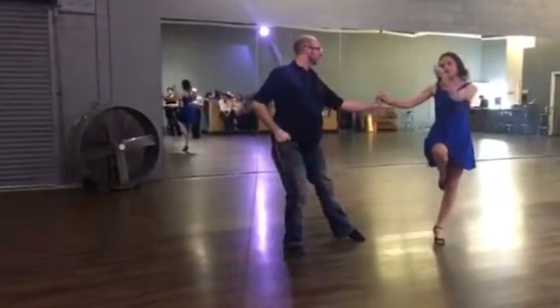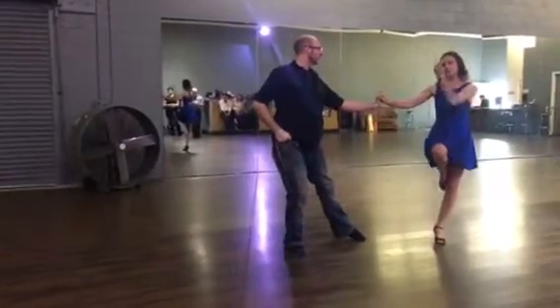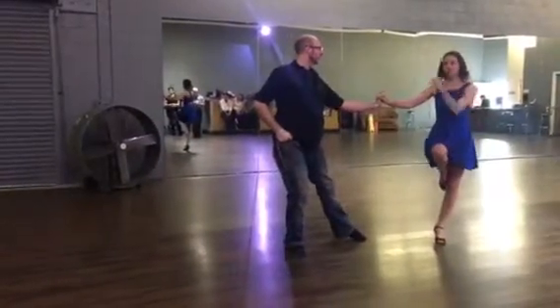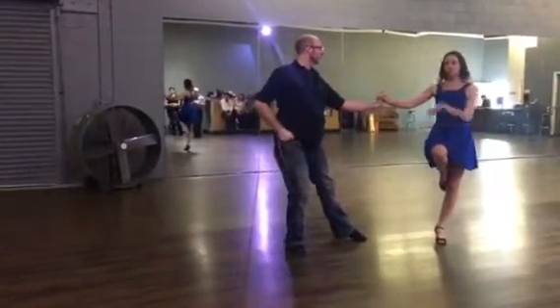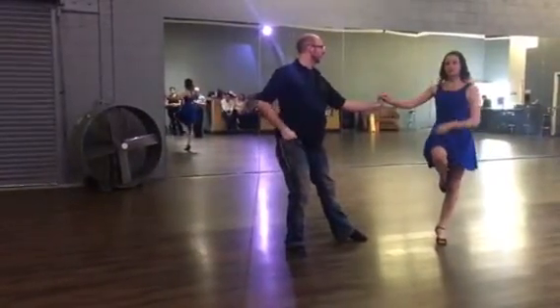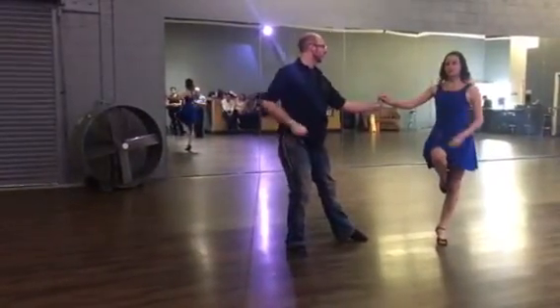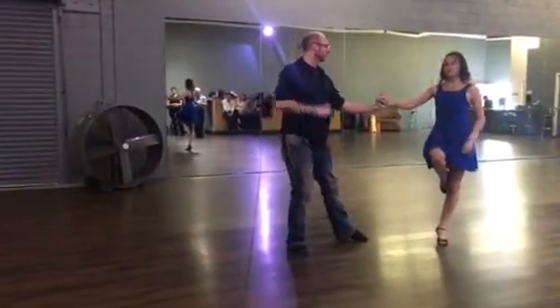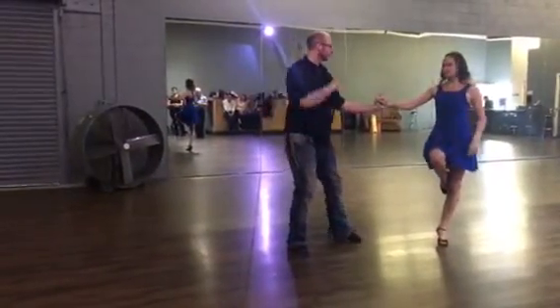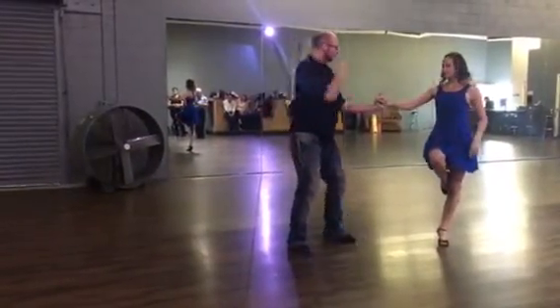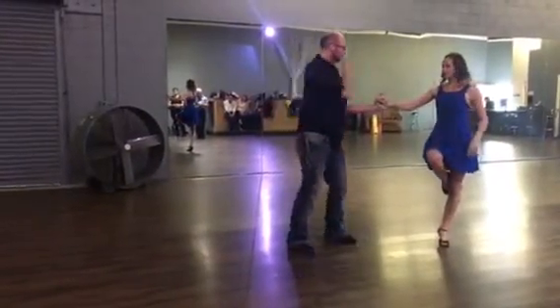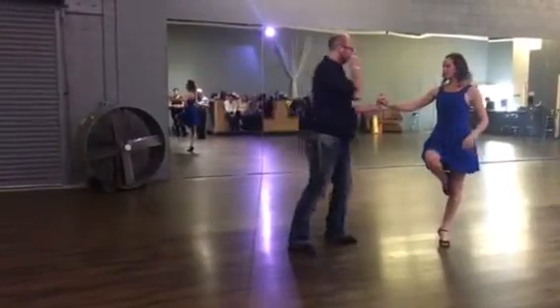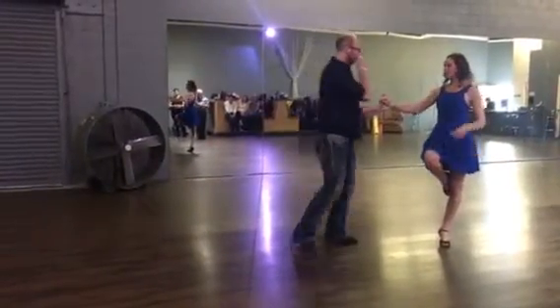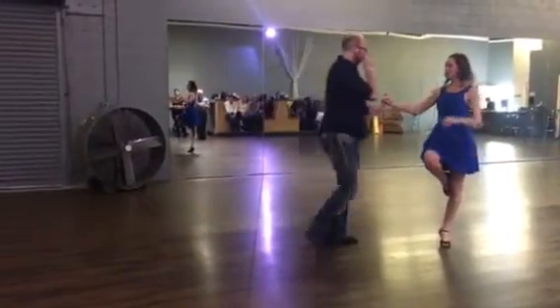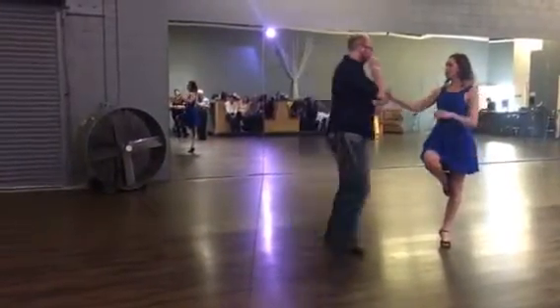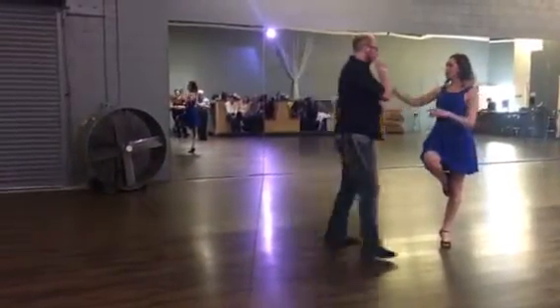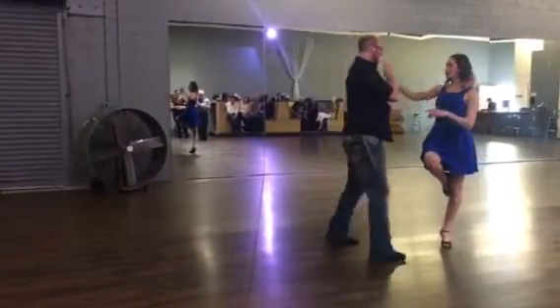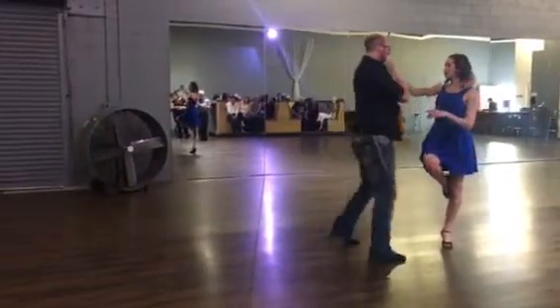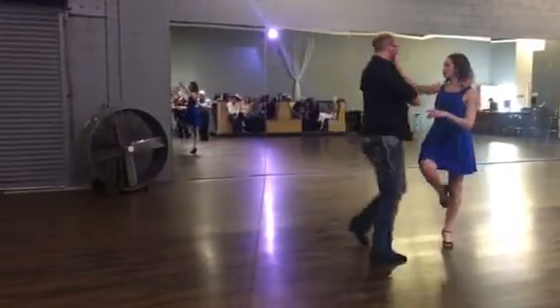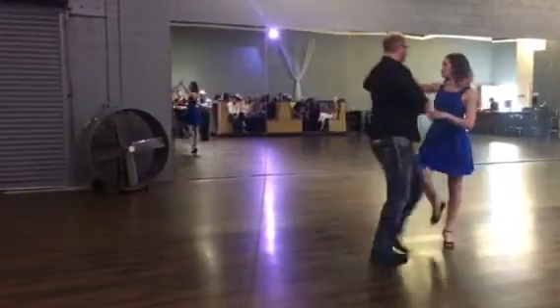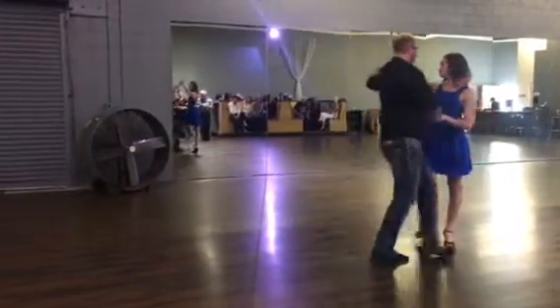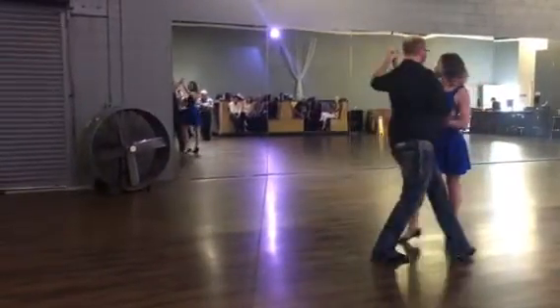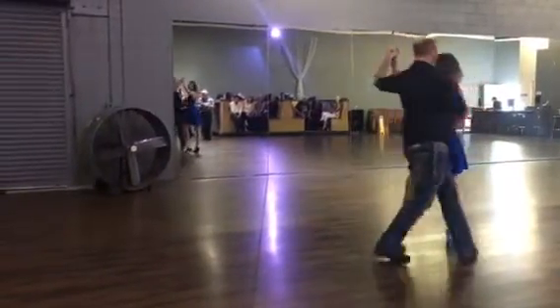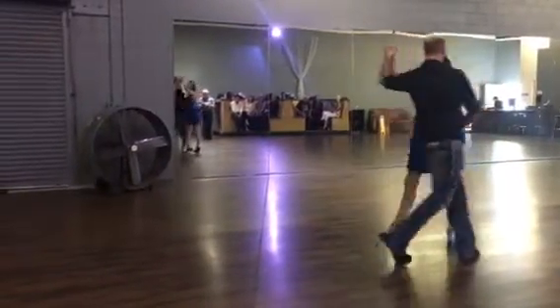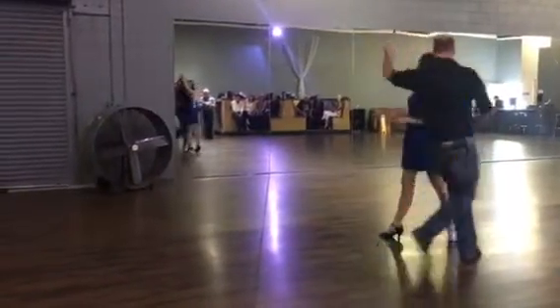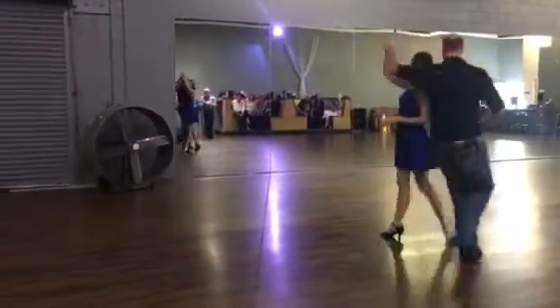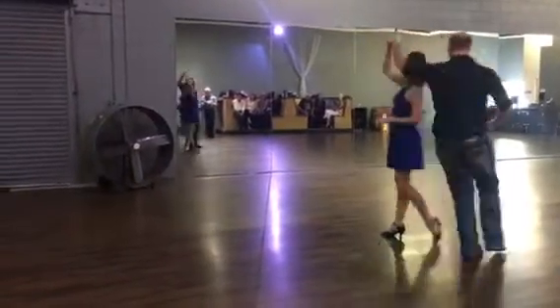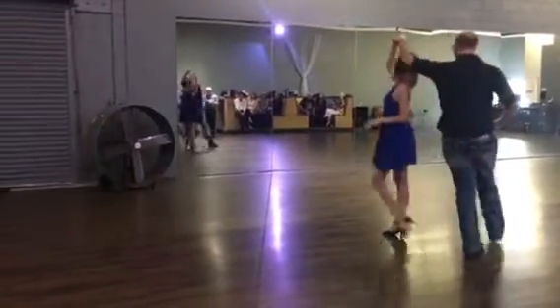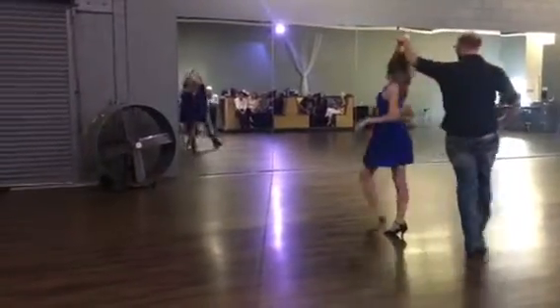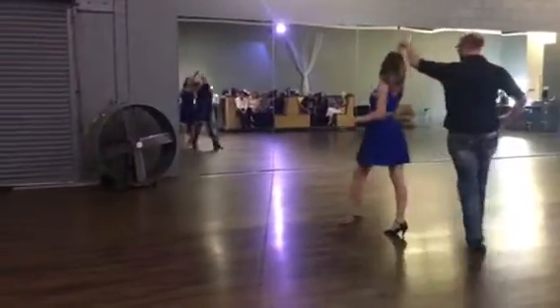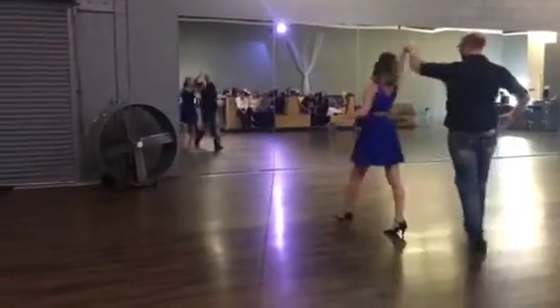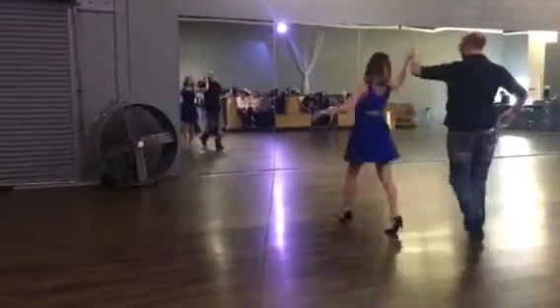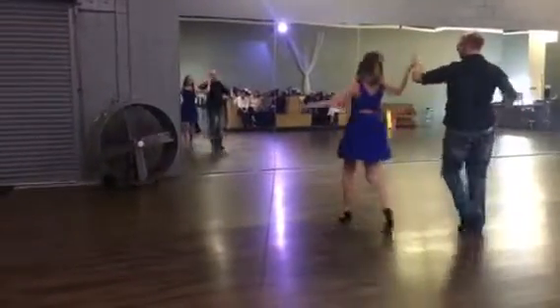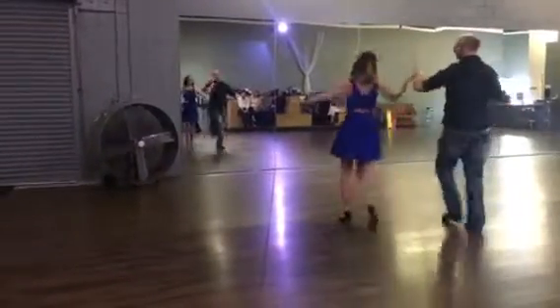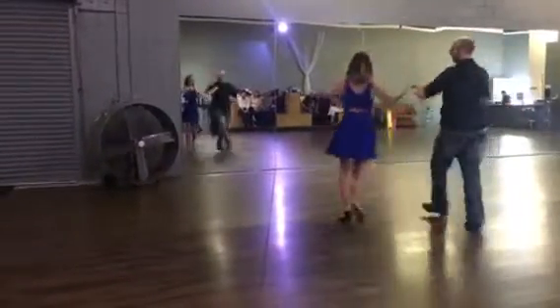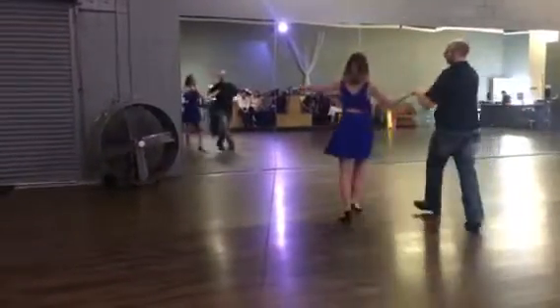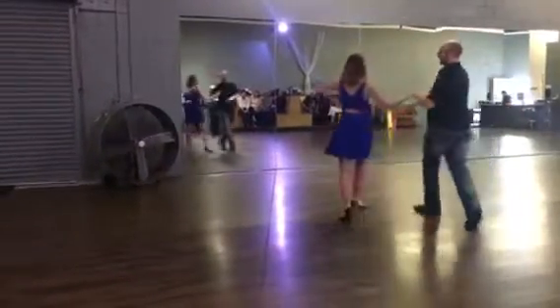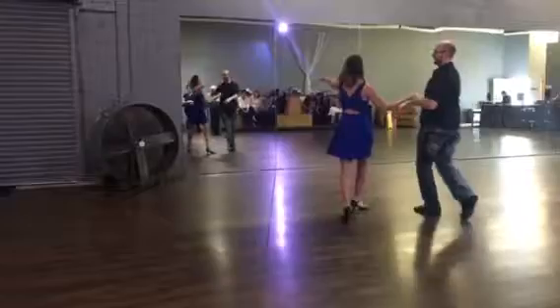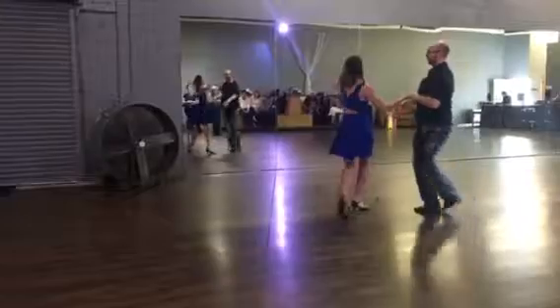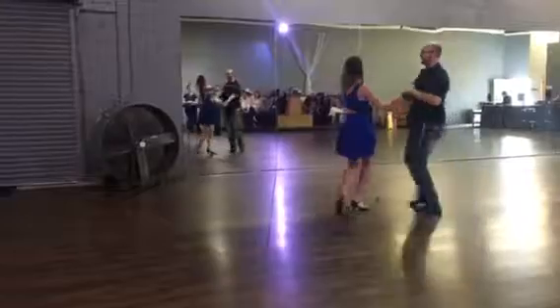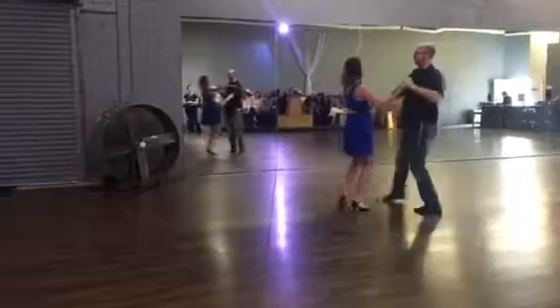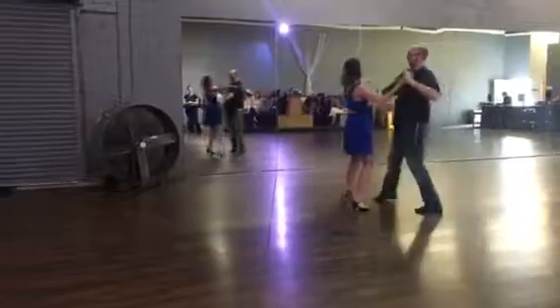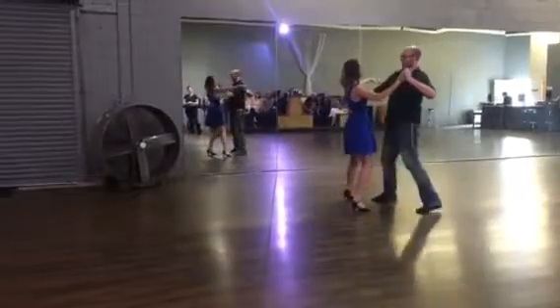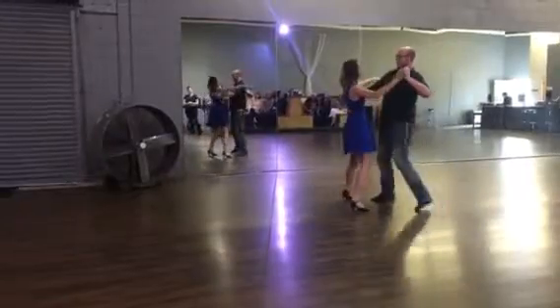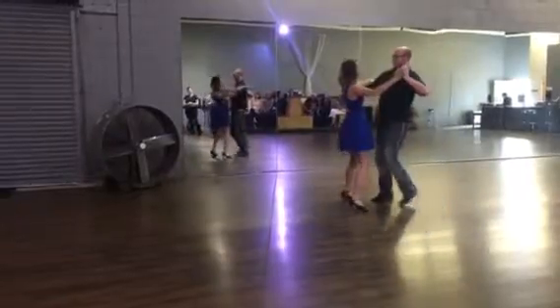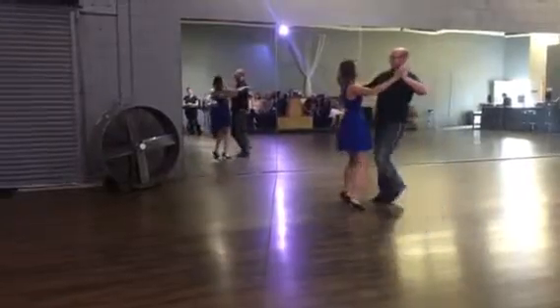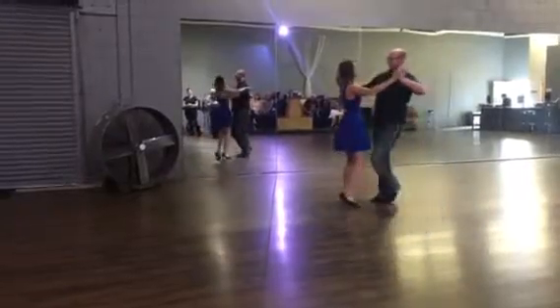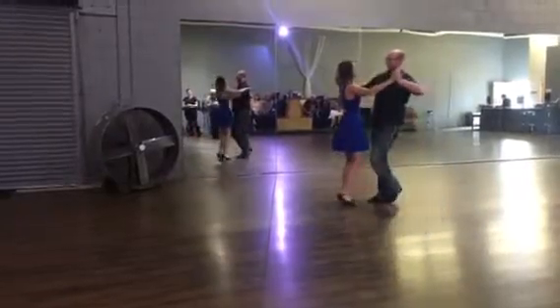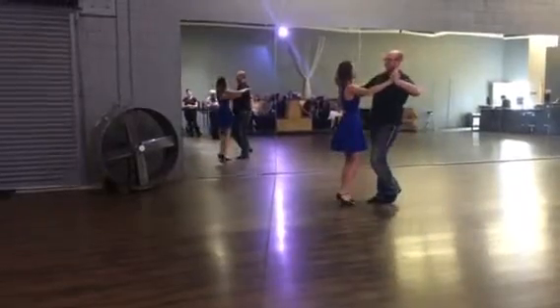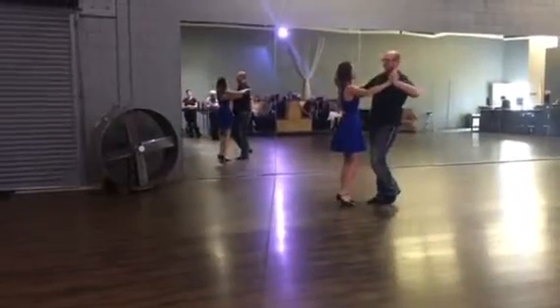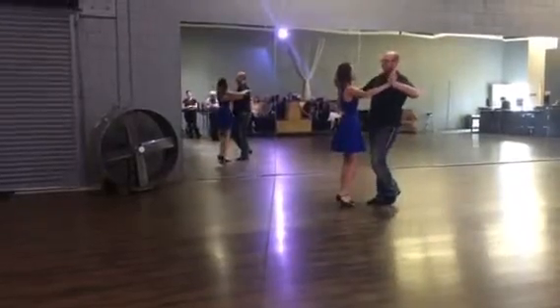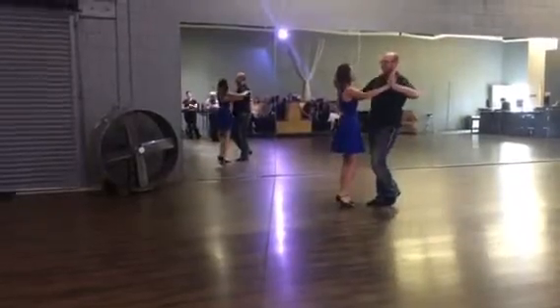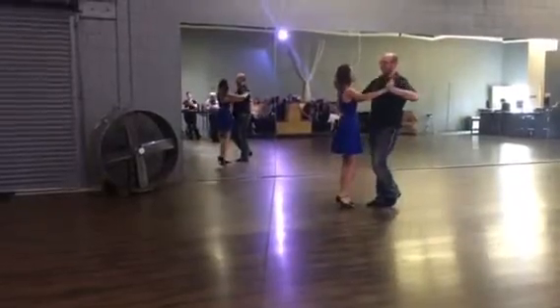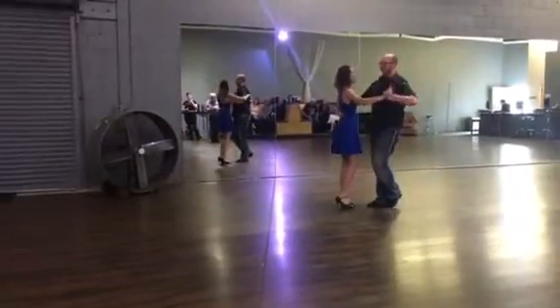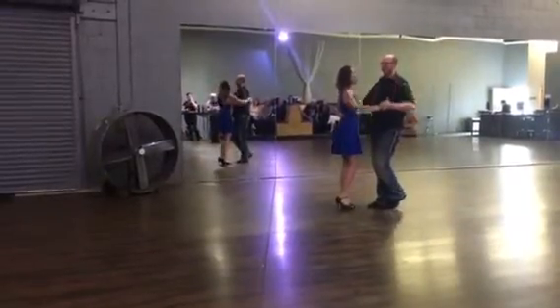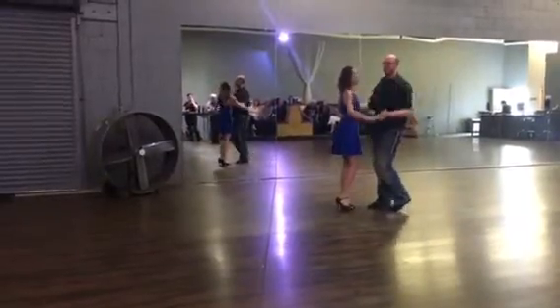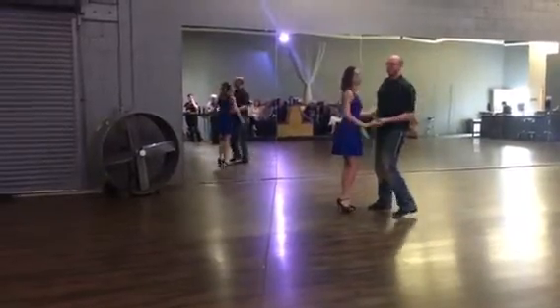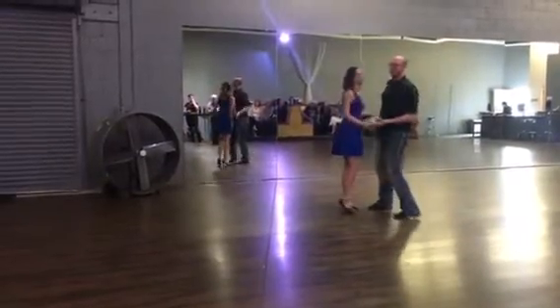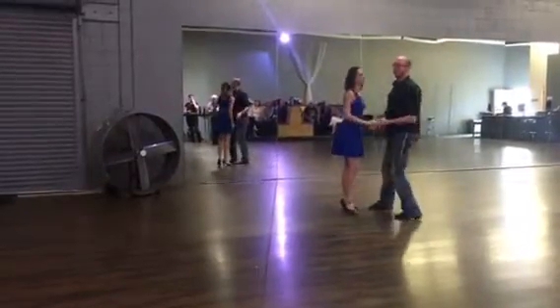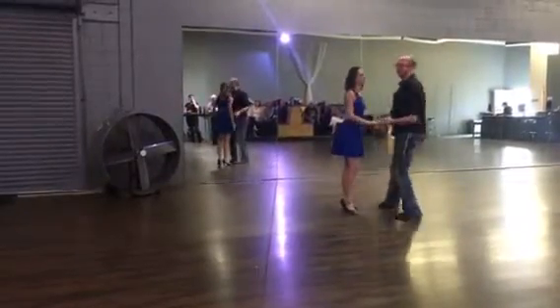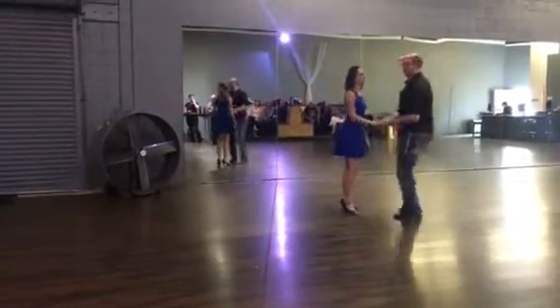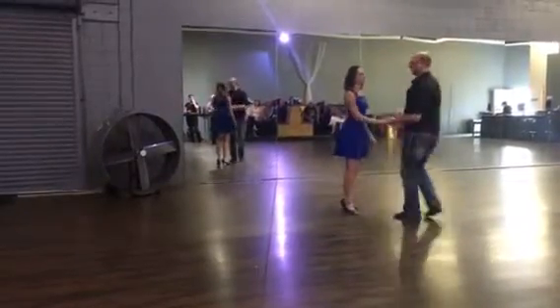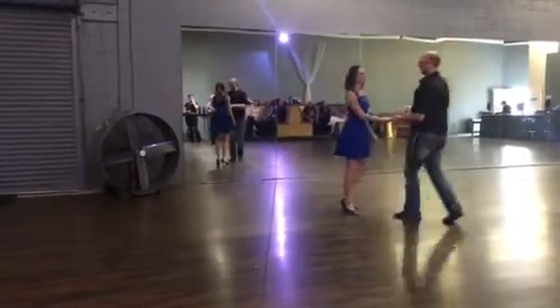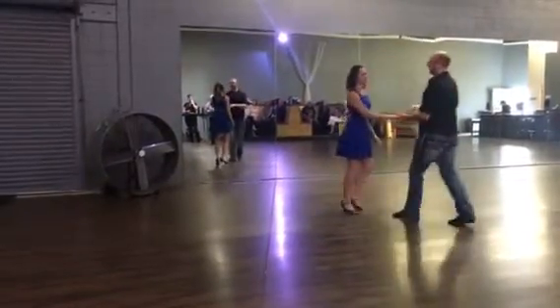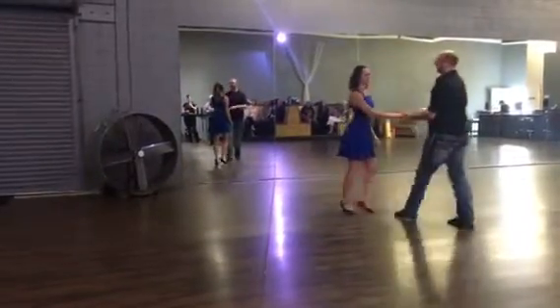We're going to do another side under our turn. Slow, slow, quick, quick, slow. Now I'm going to show it to the other side.